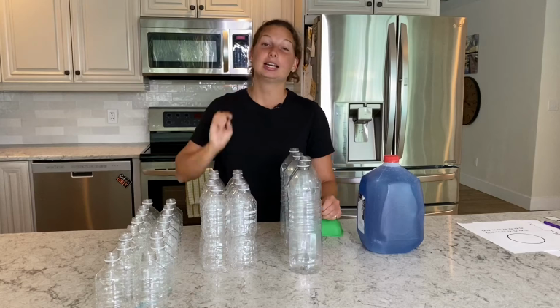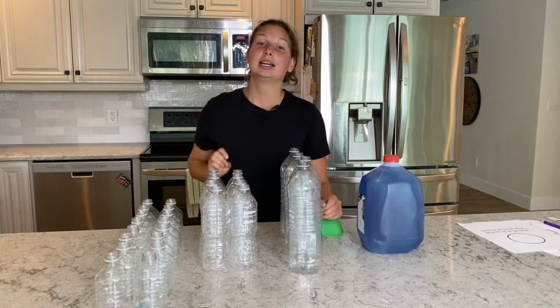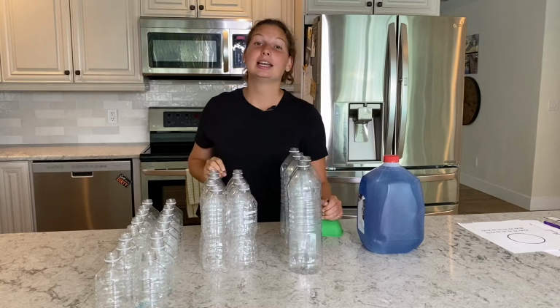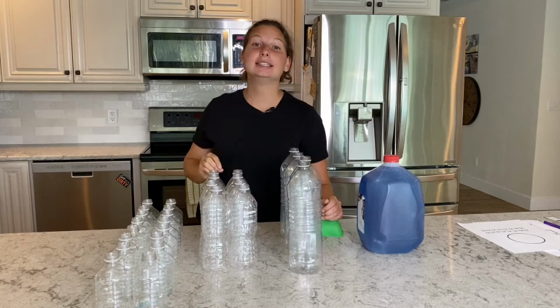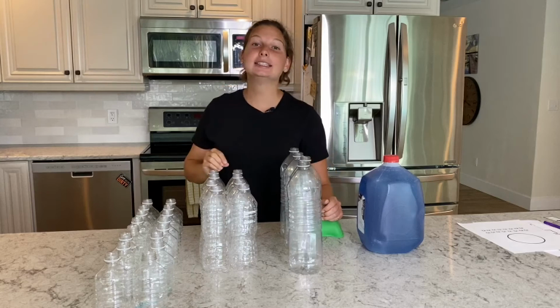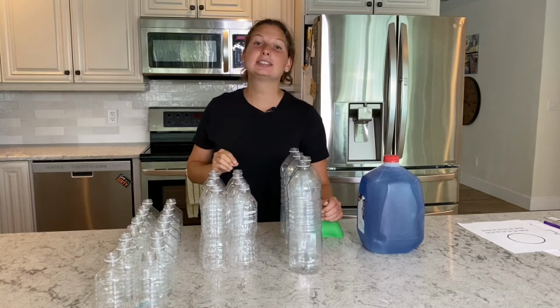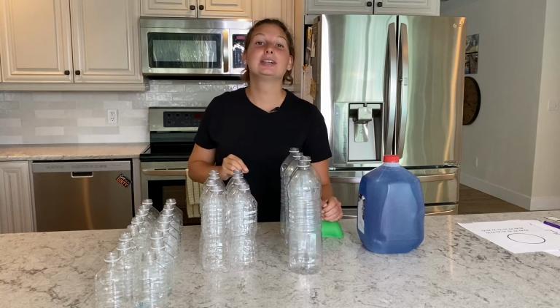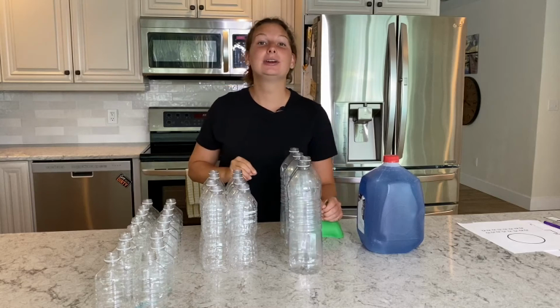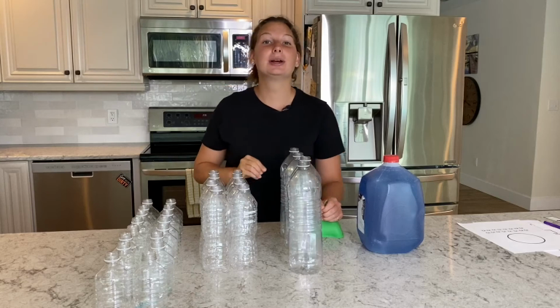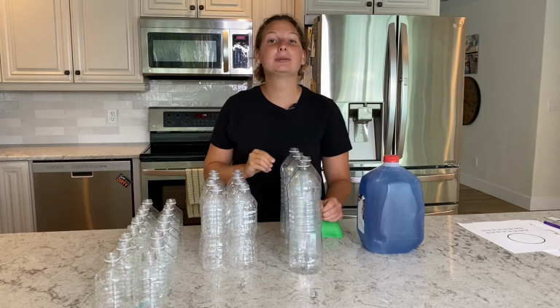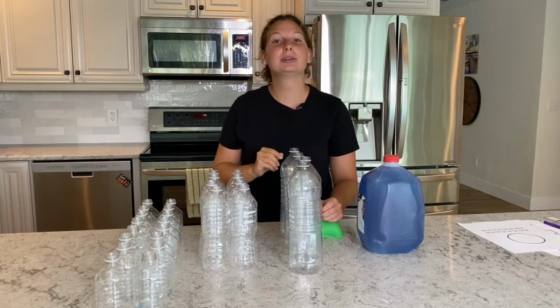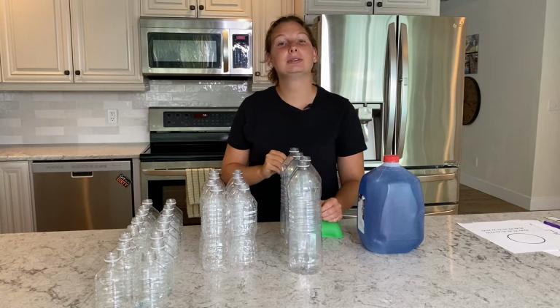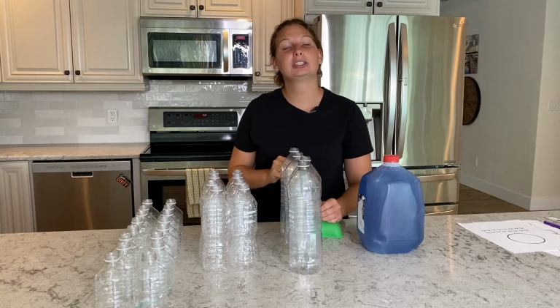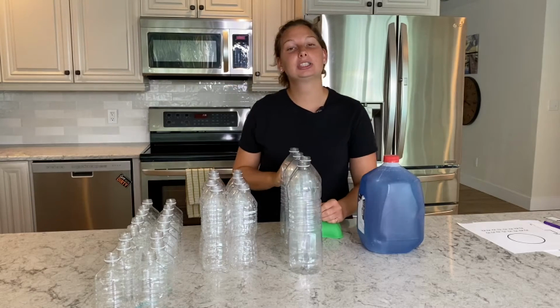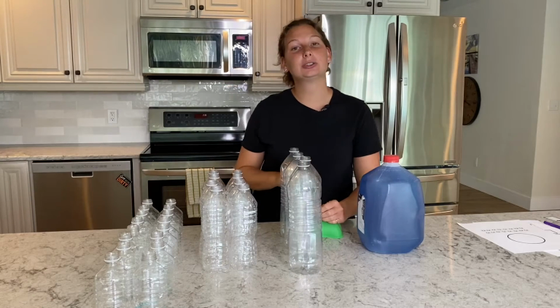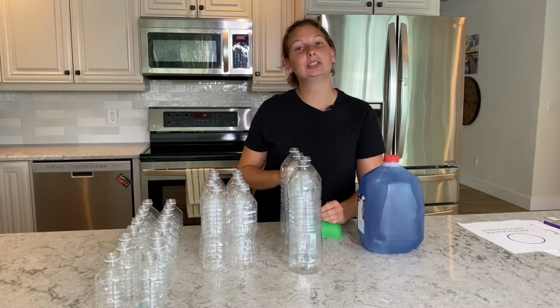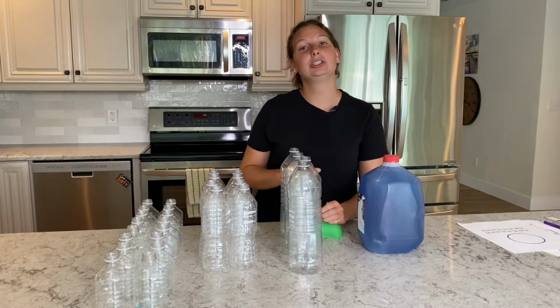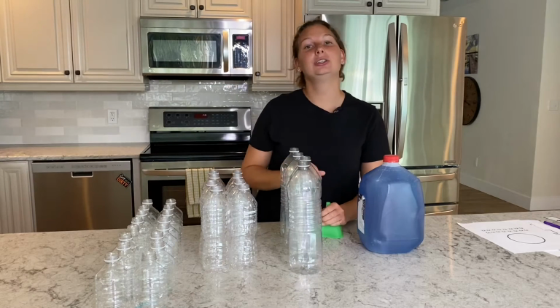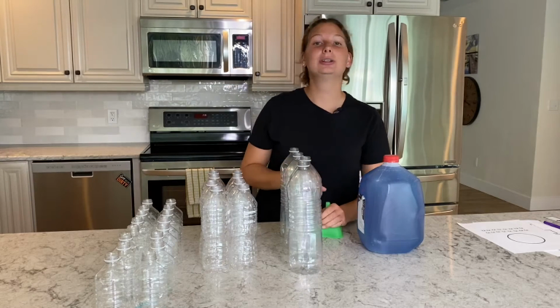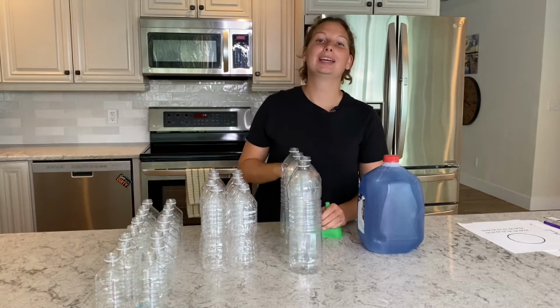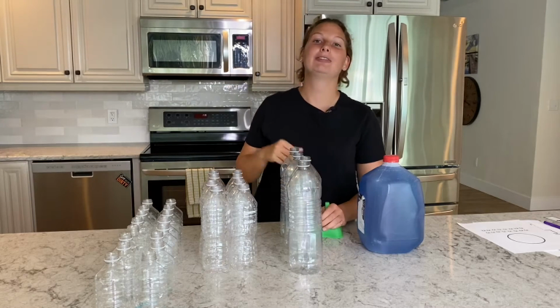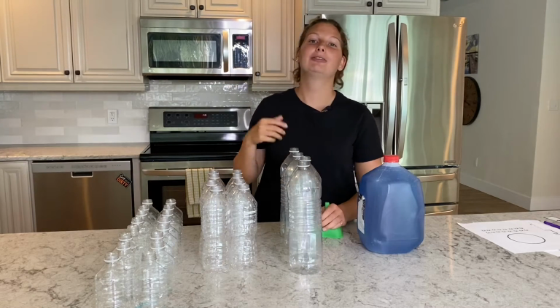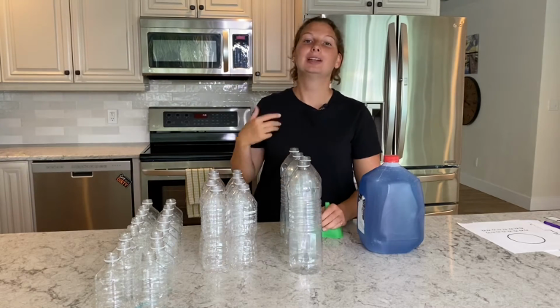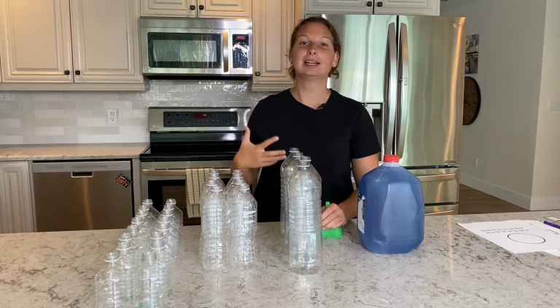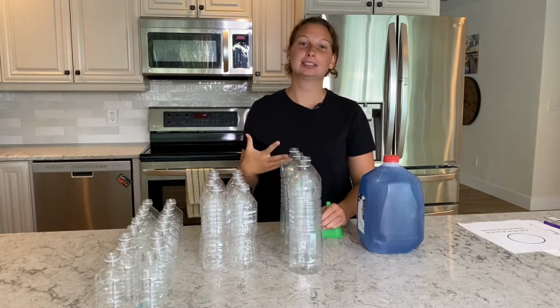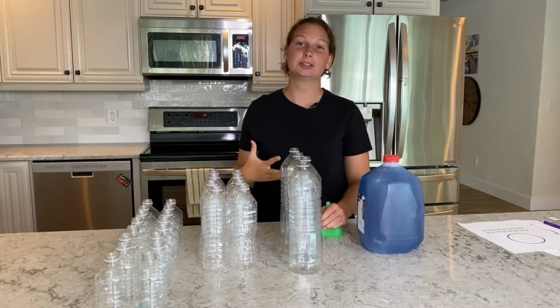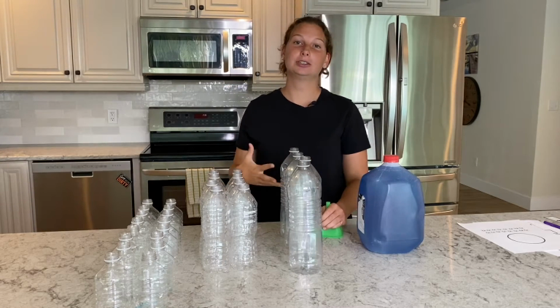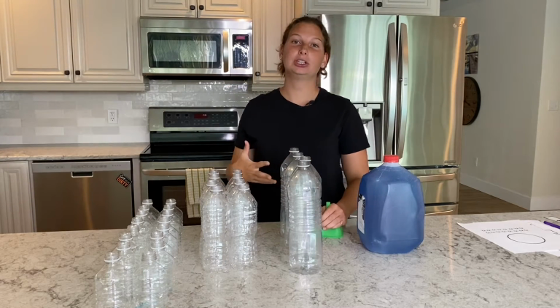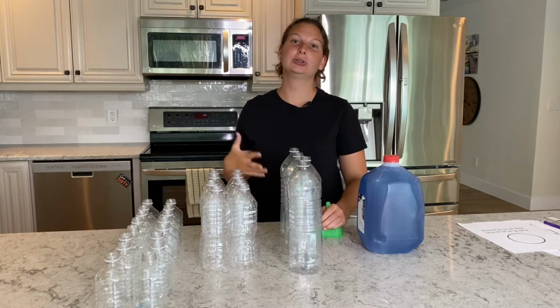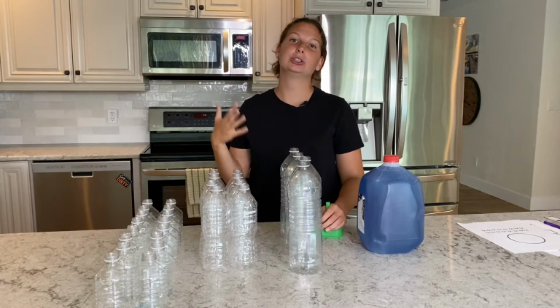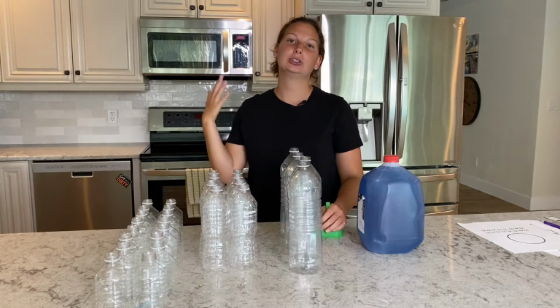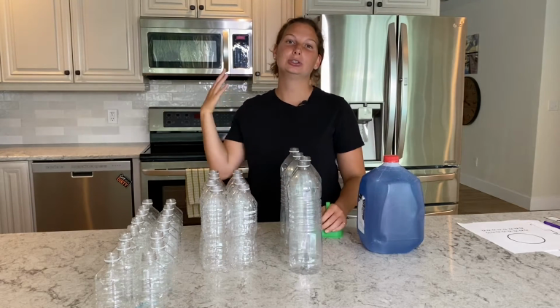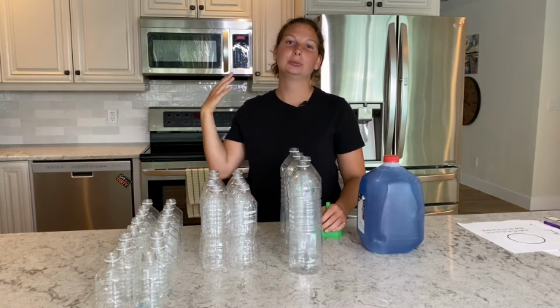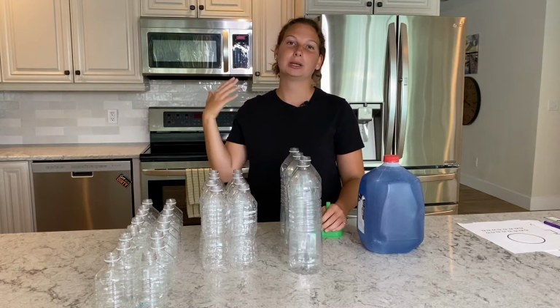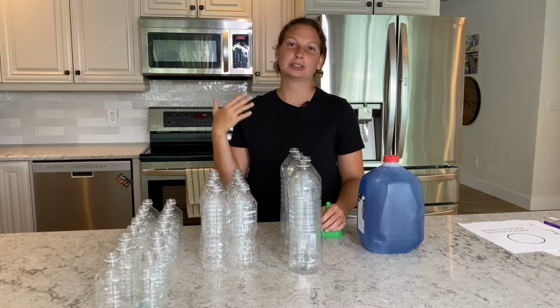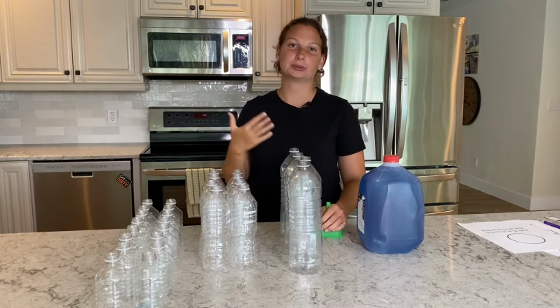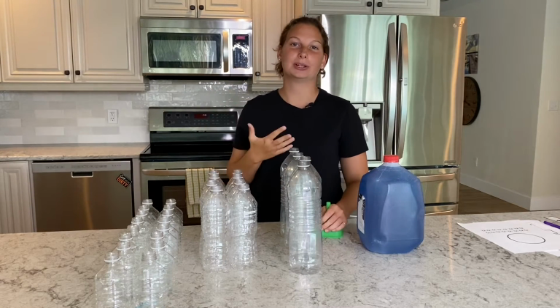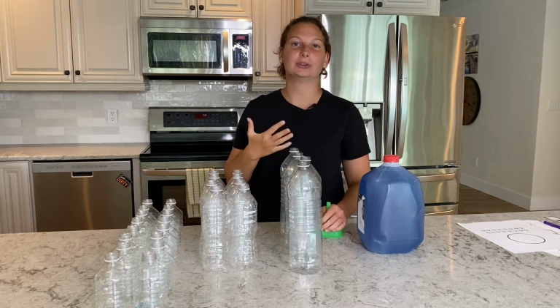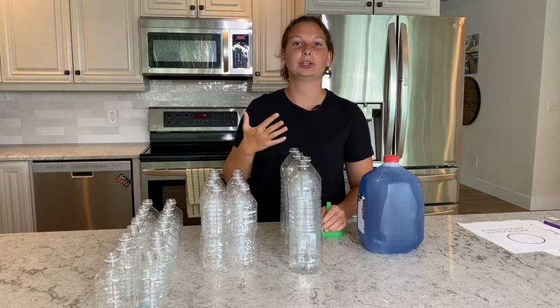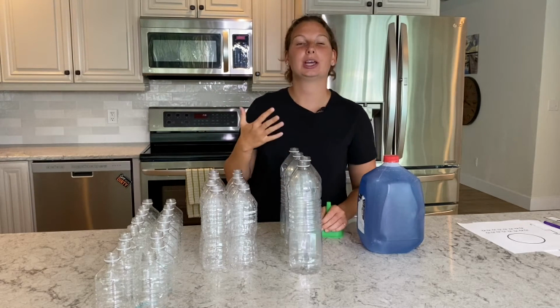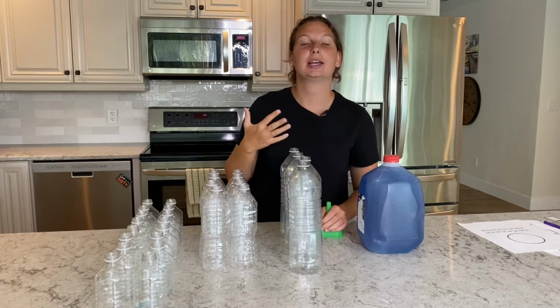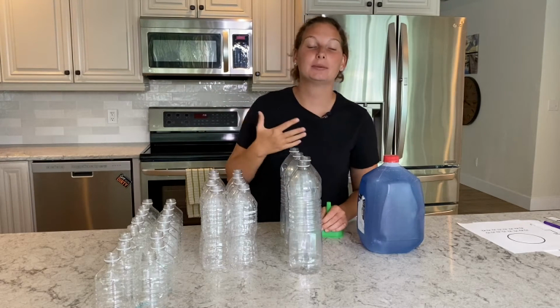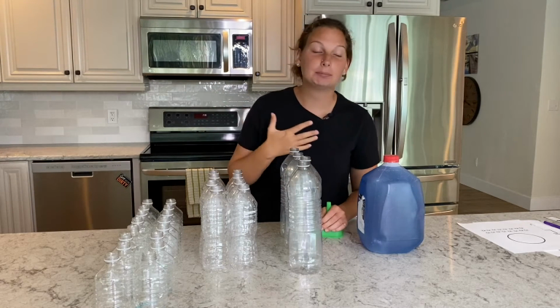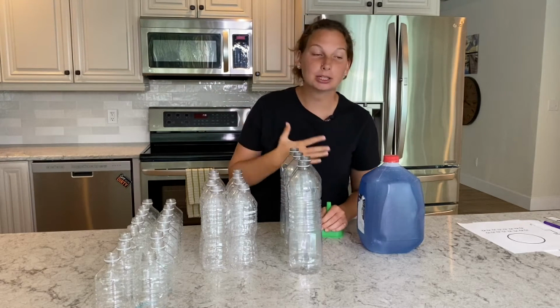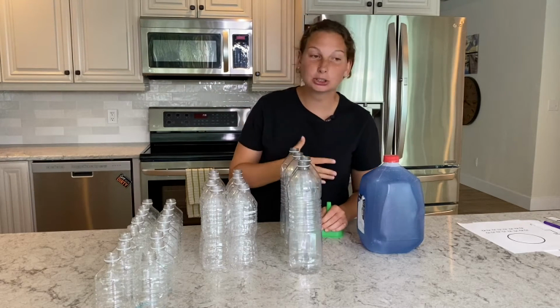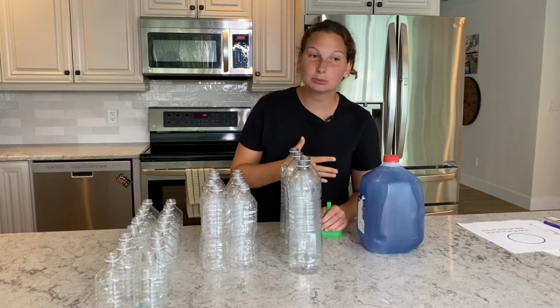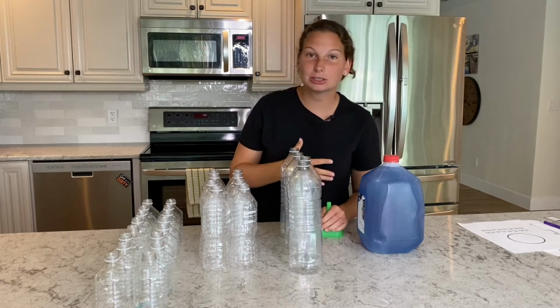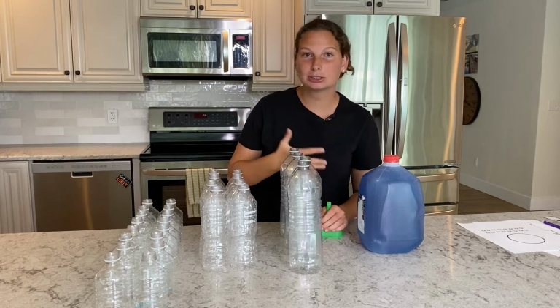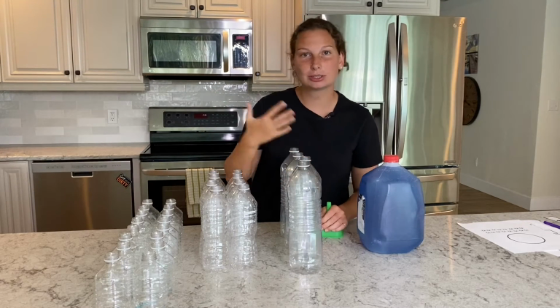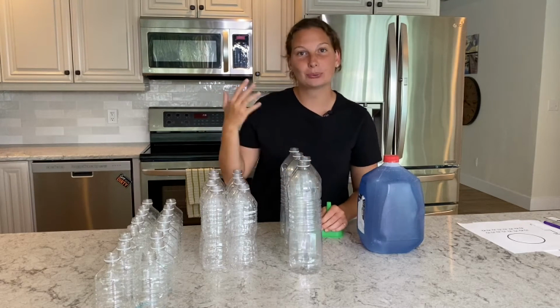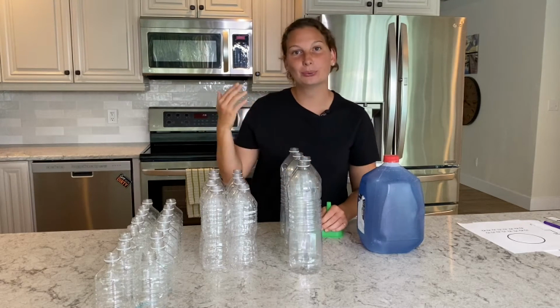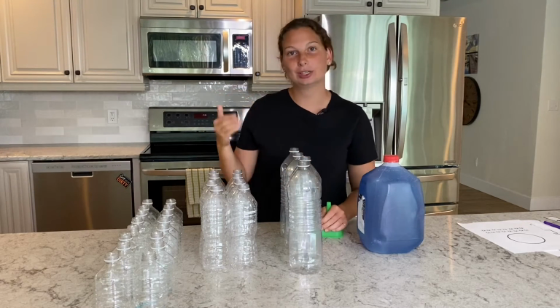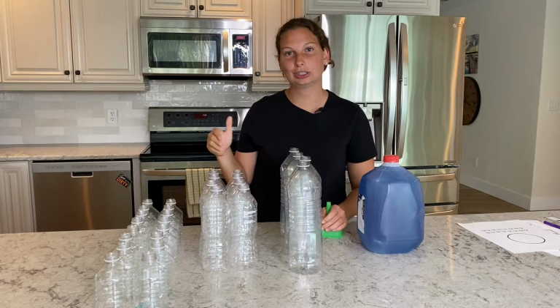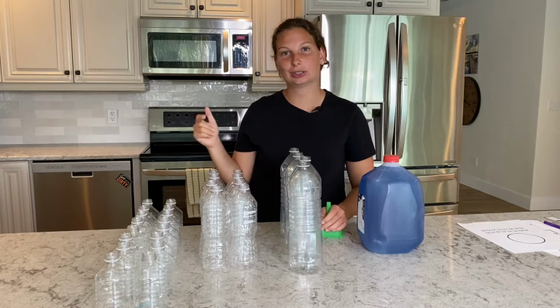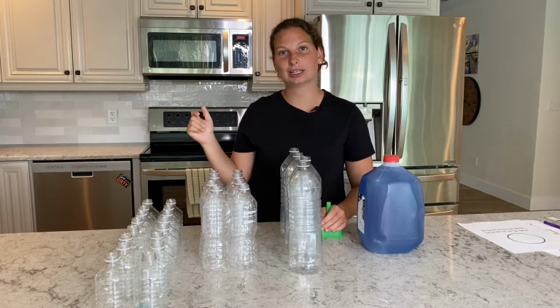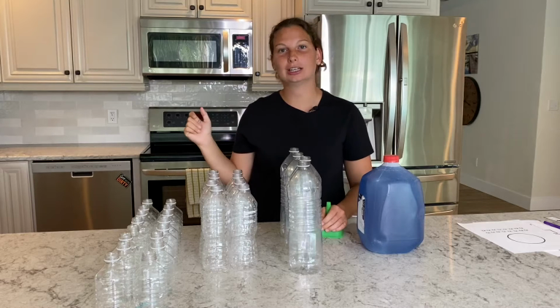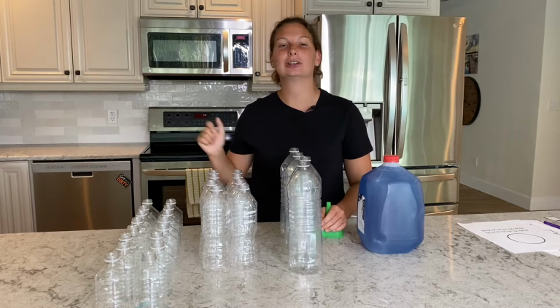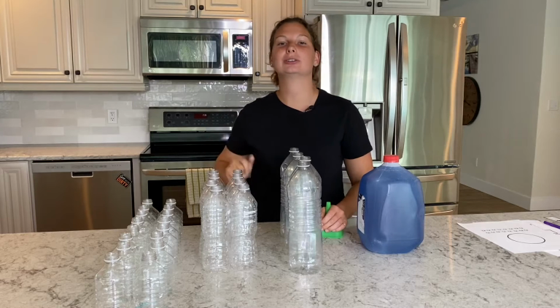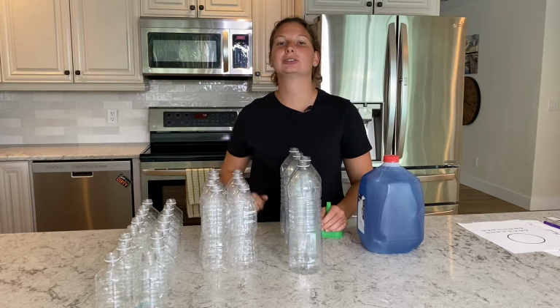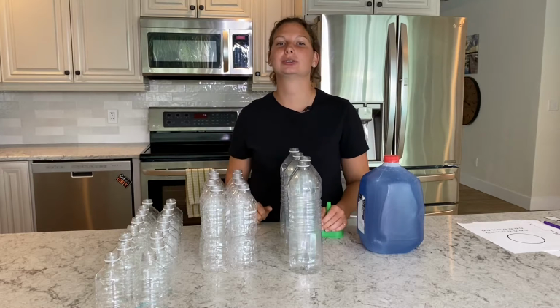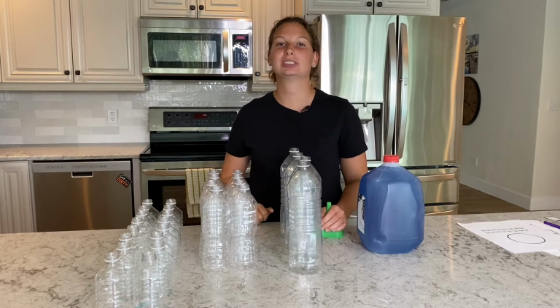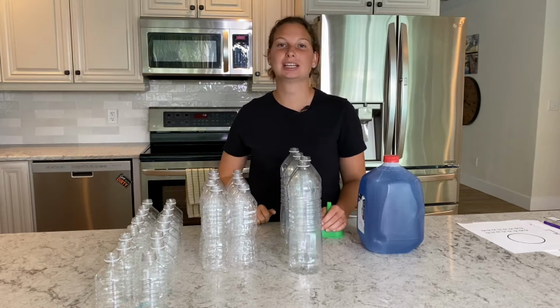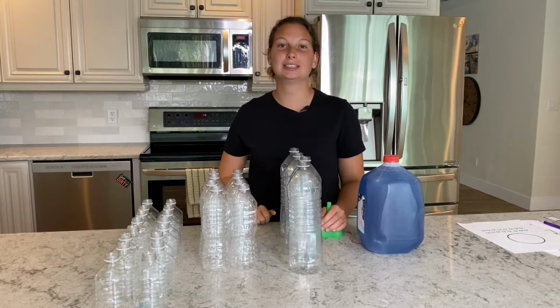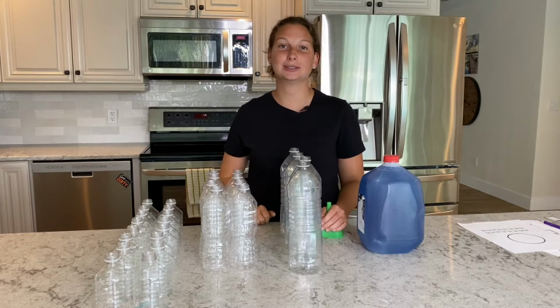In this video I'm going to be showing you a fun activity you can do based around measurements with your kiddos, so stay tuned.